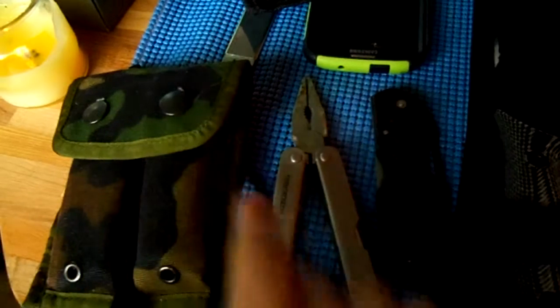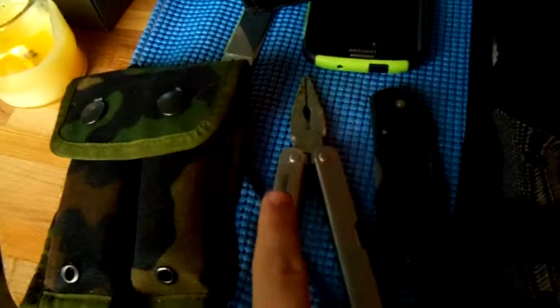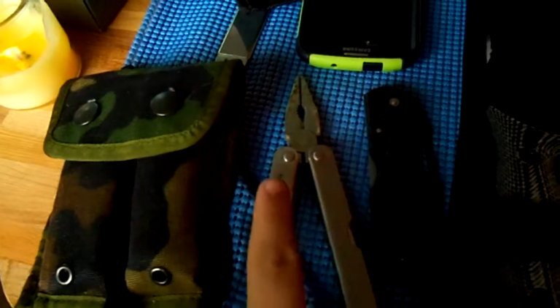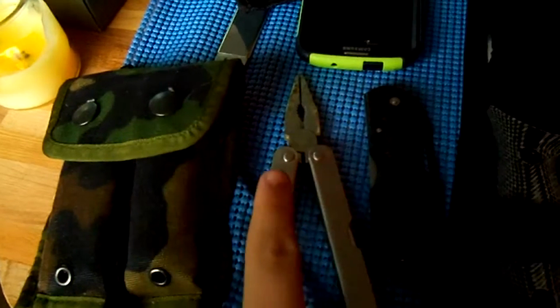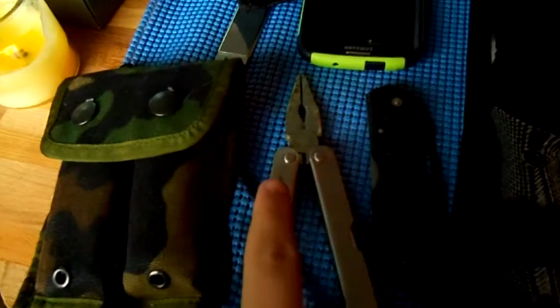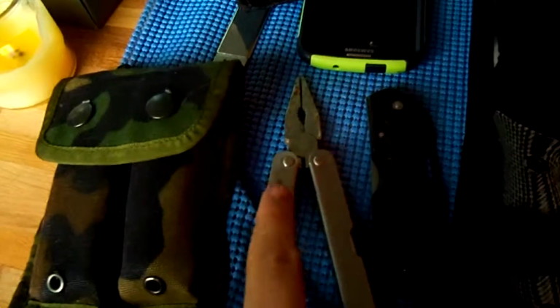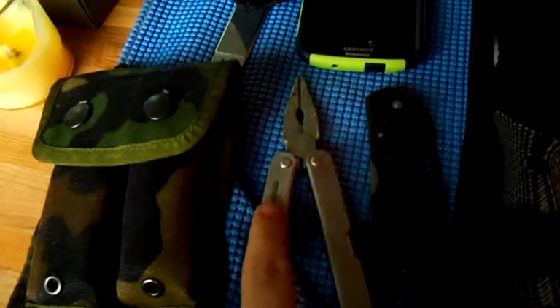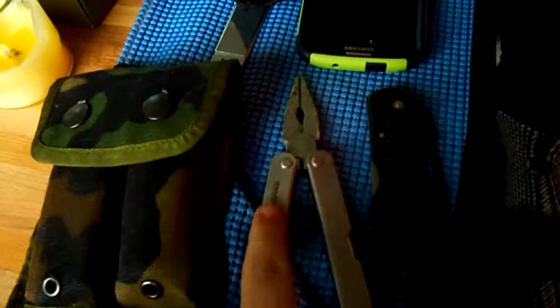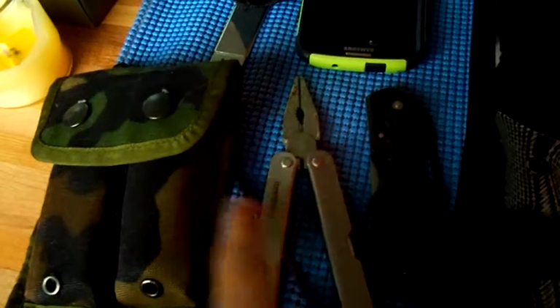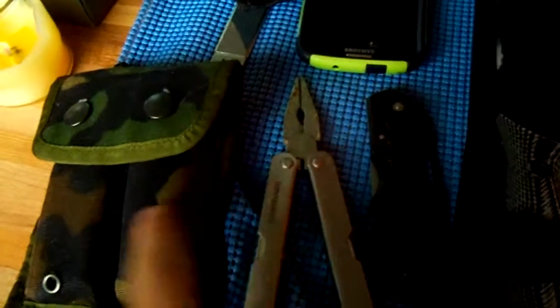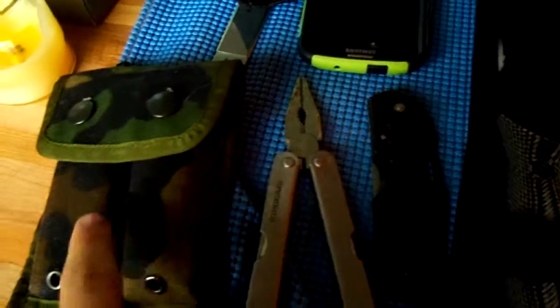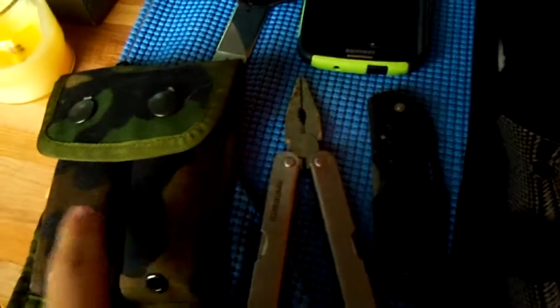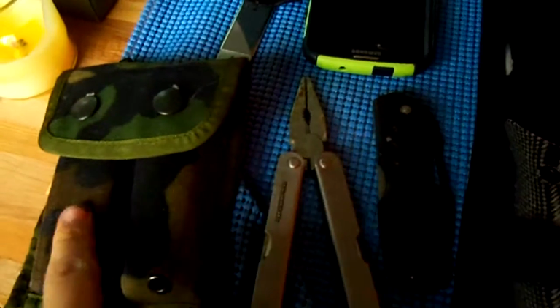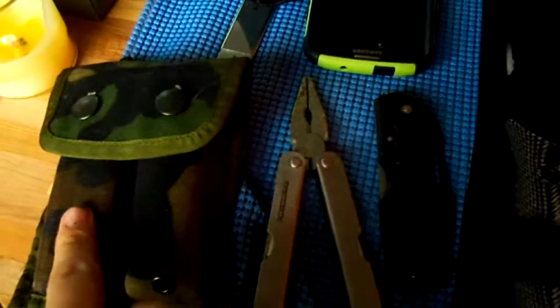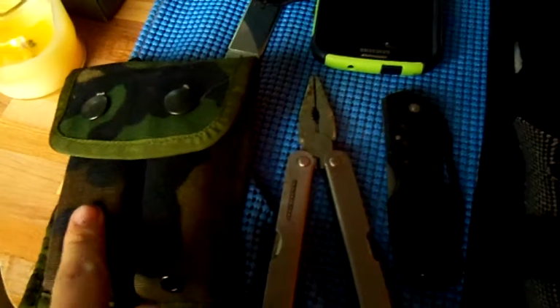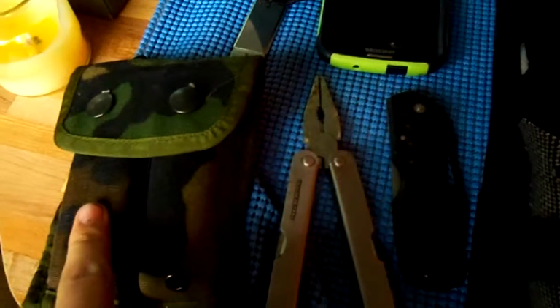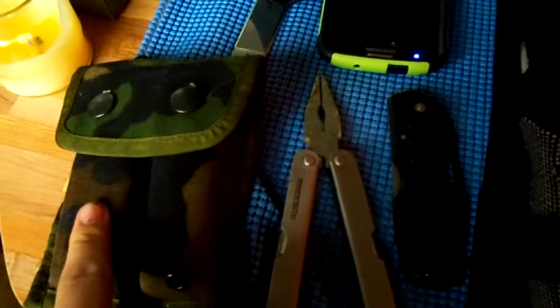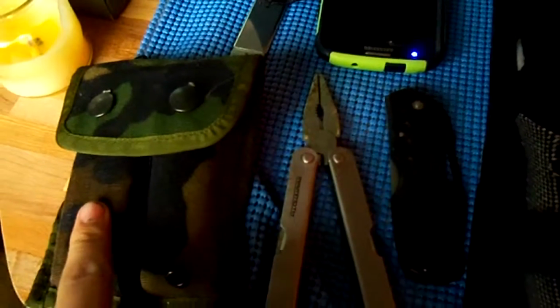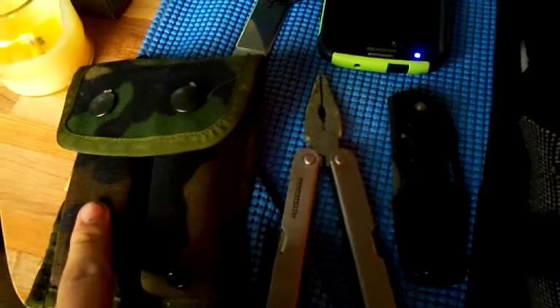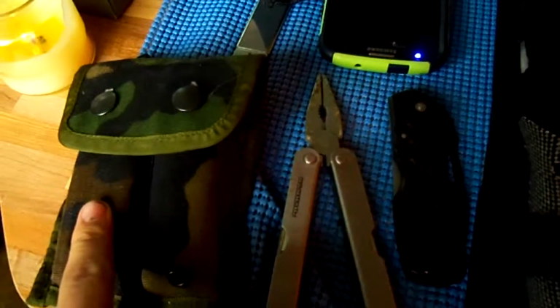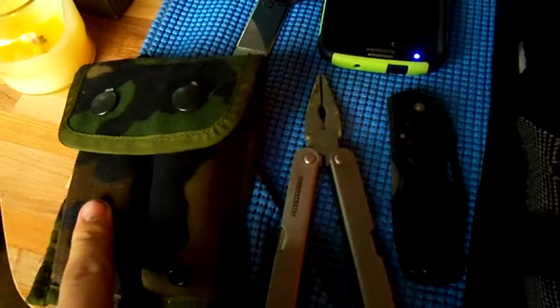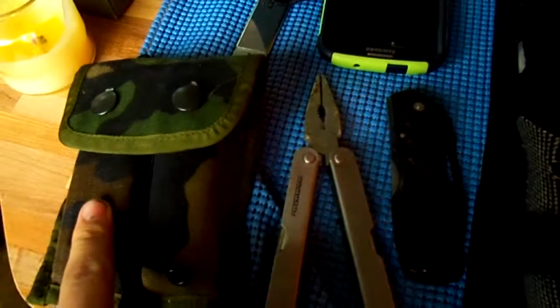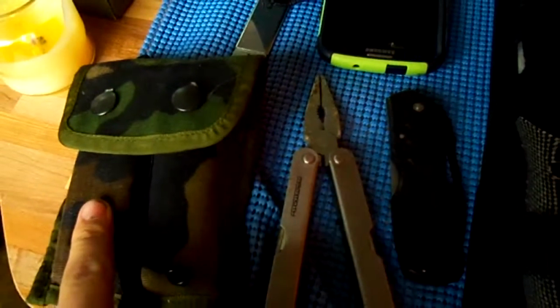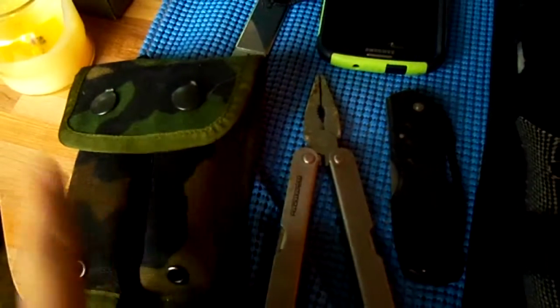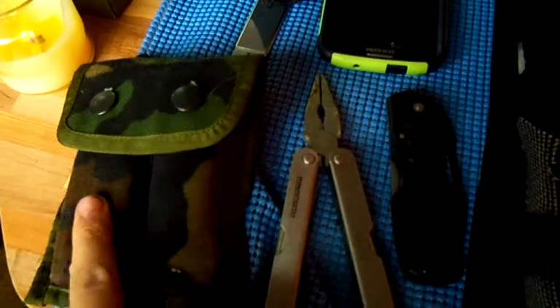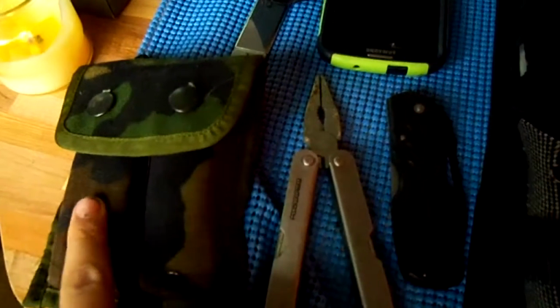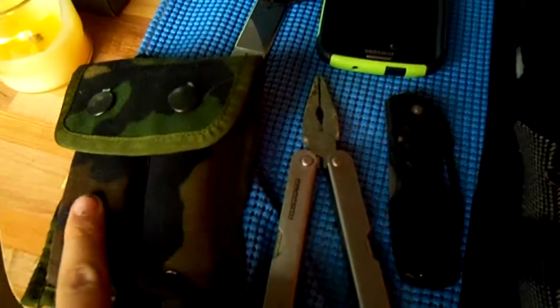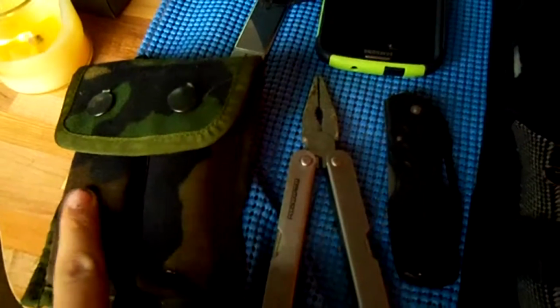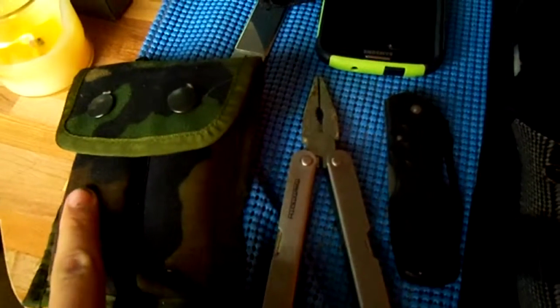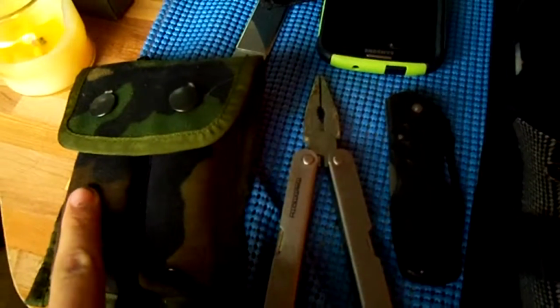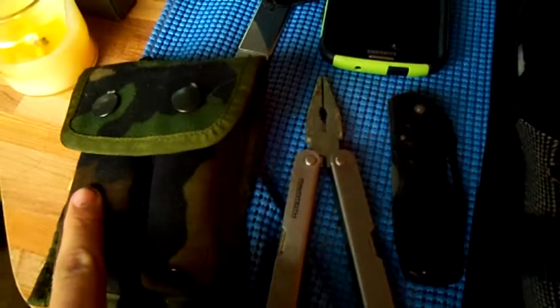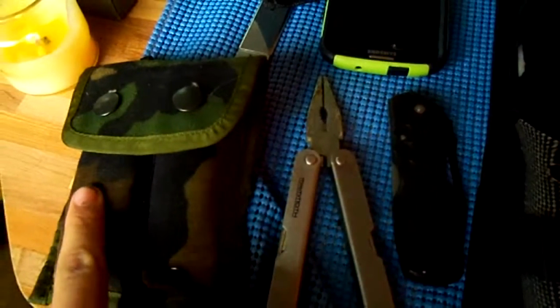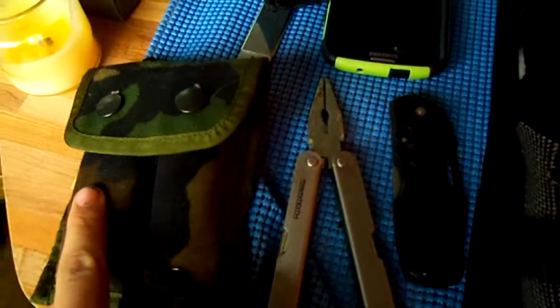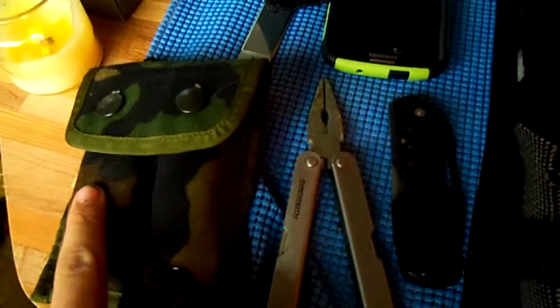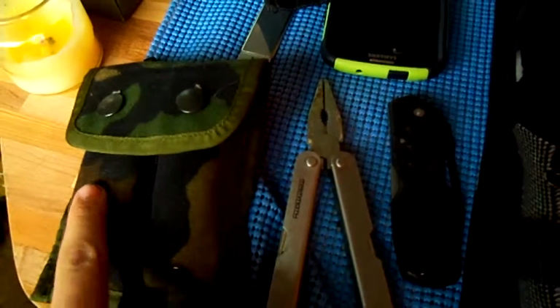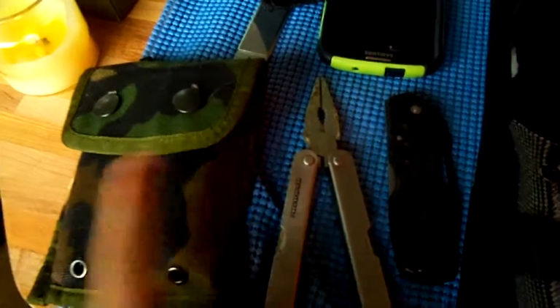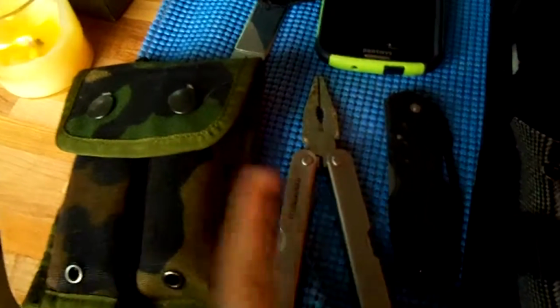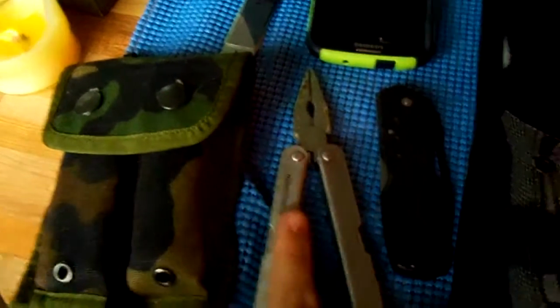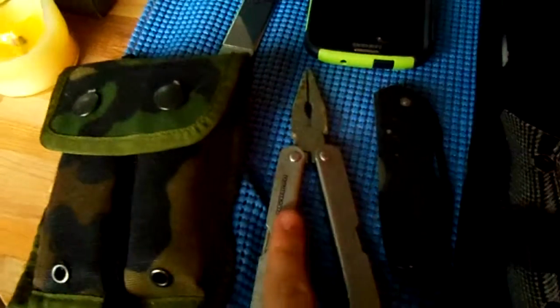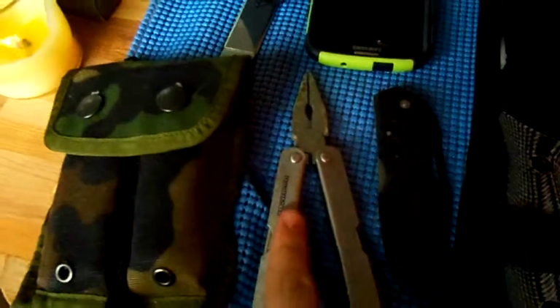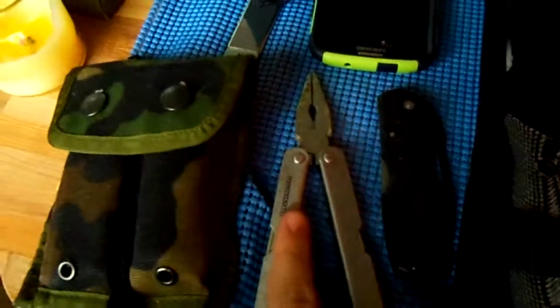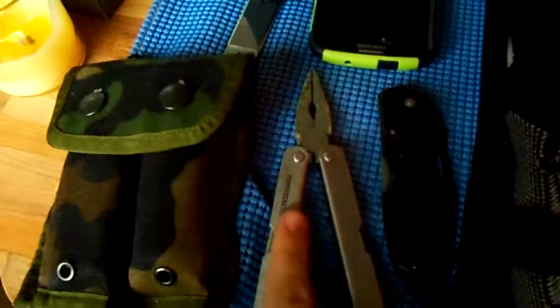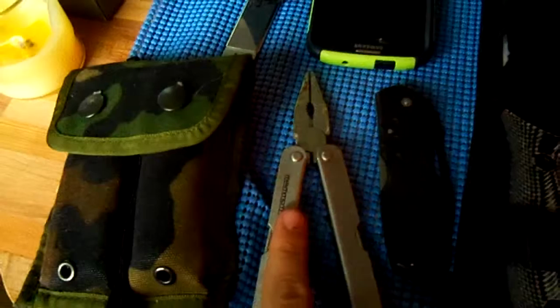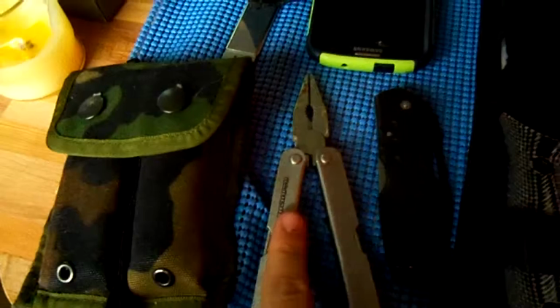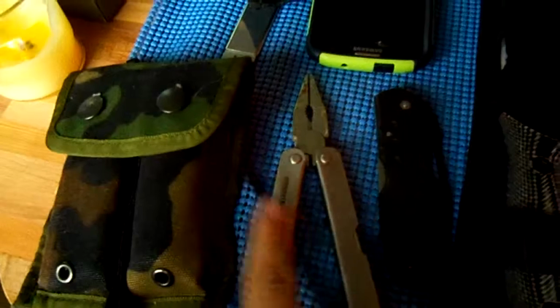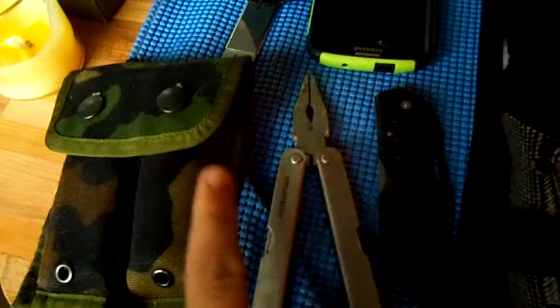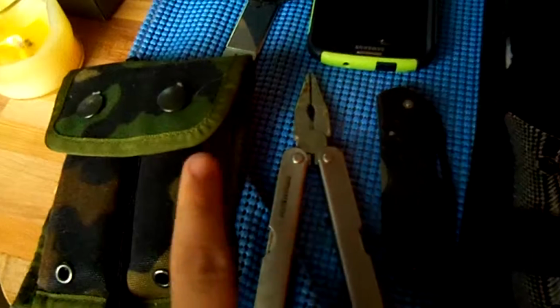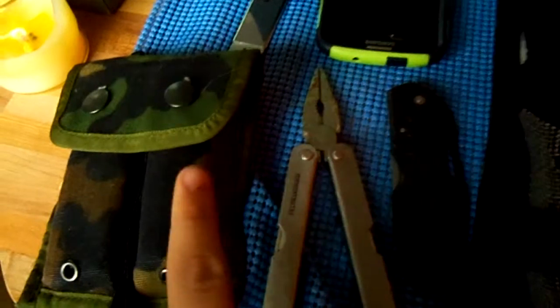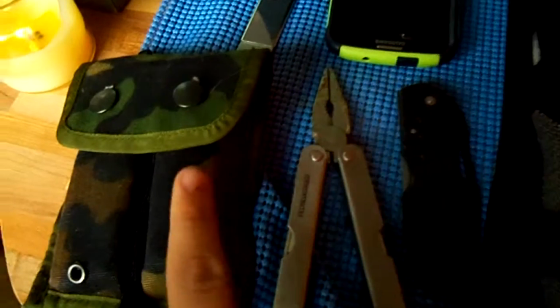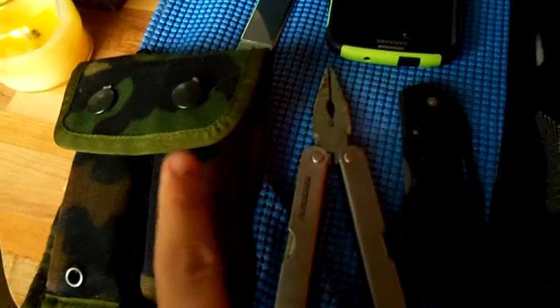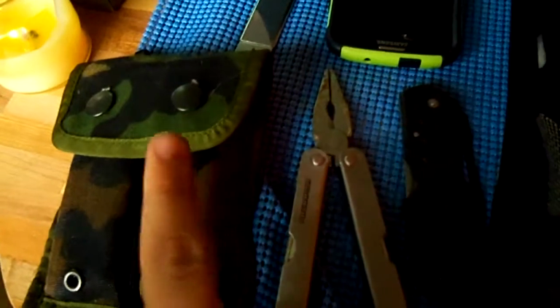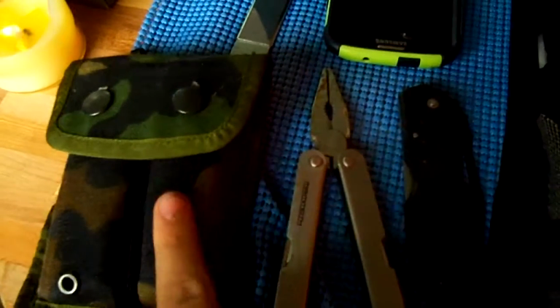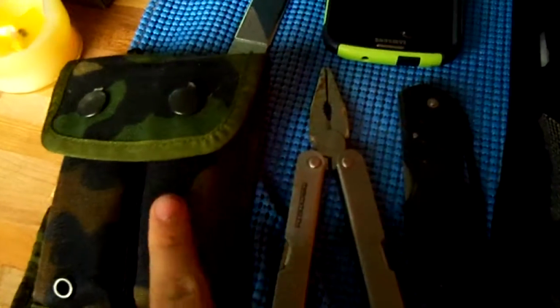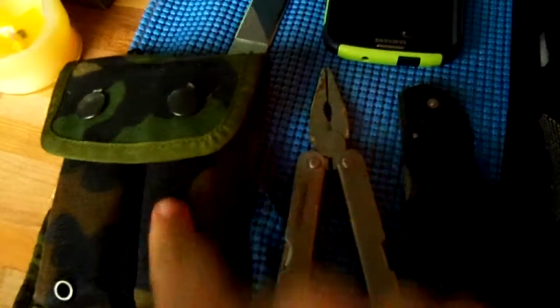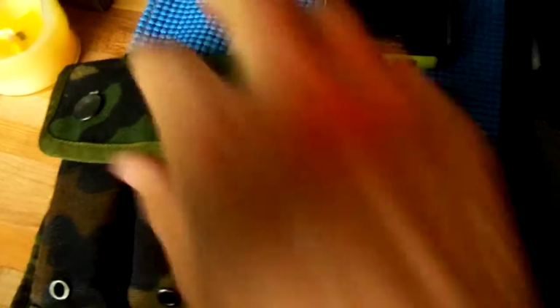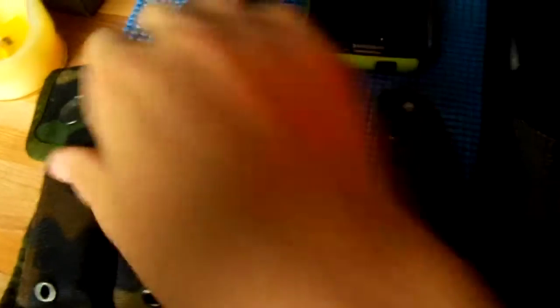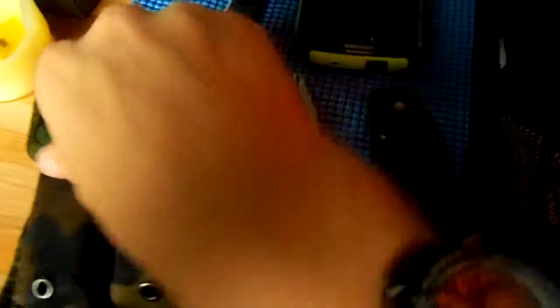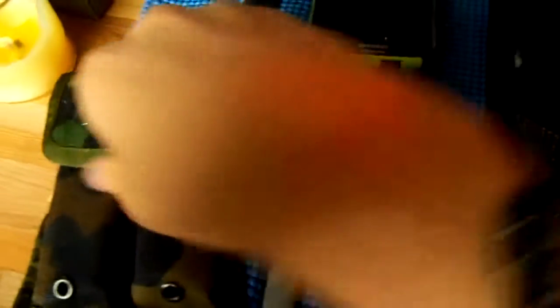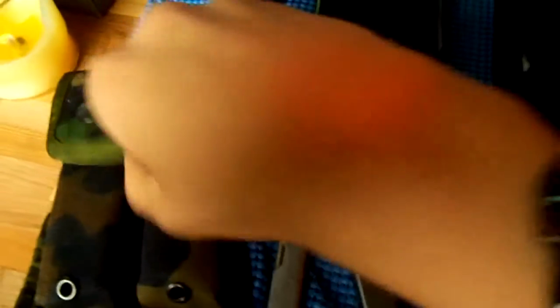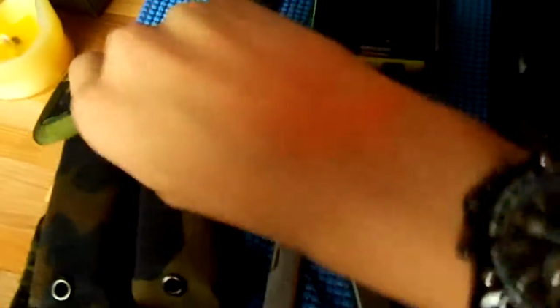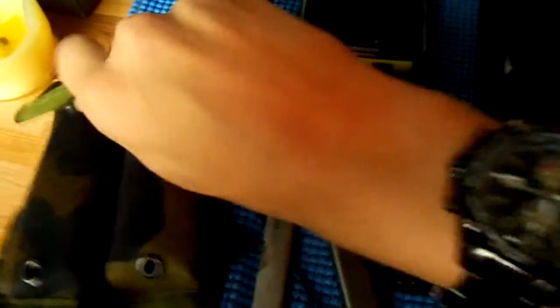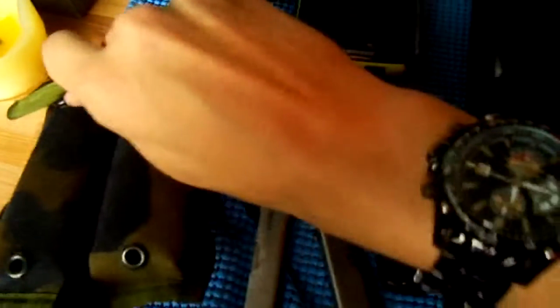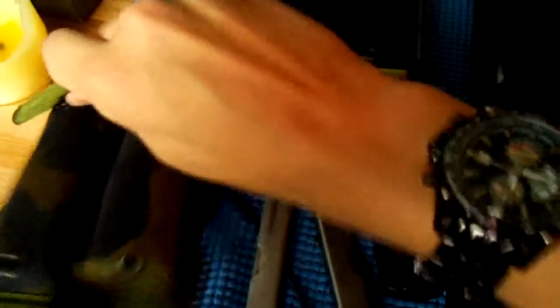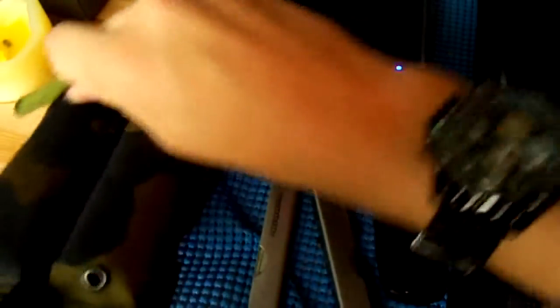I got this one for ten bucks. That one was a gift. And also in here is a flashlight.